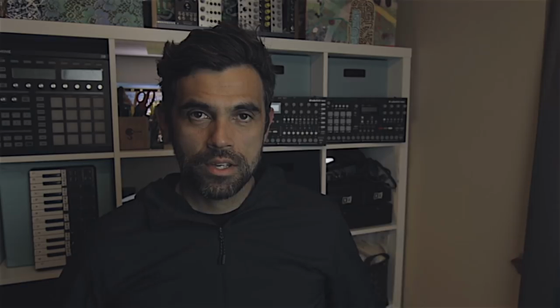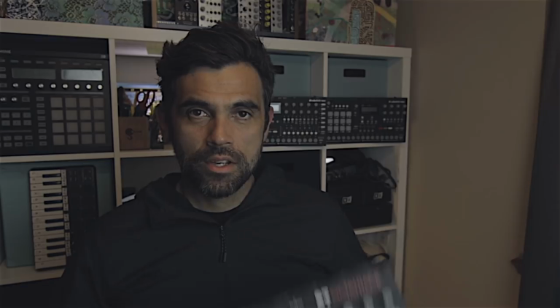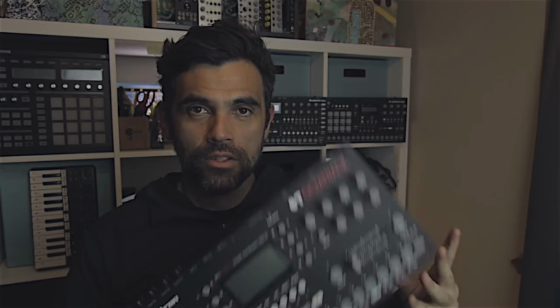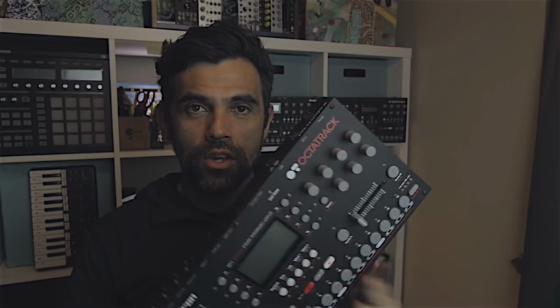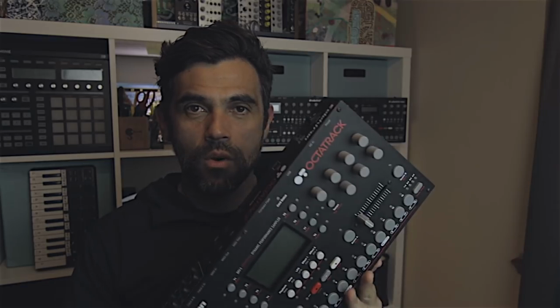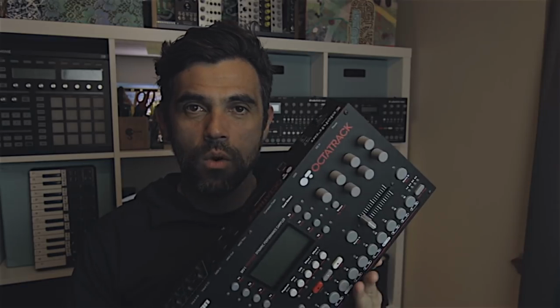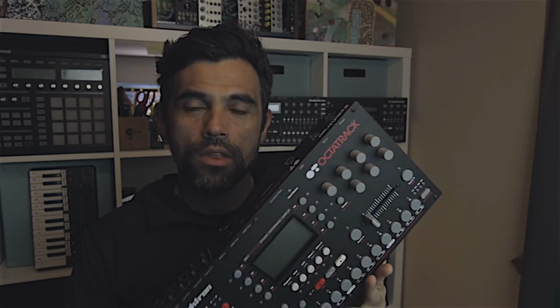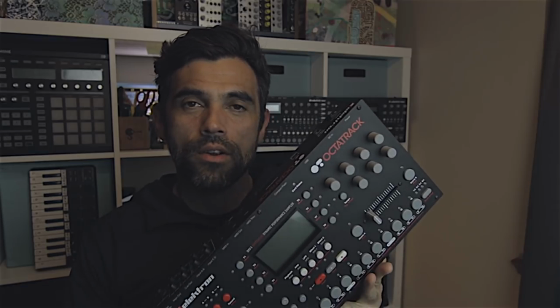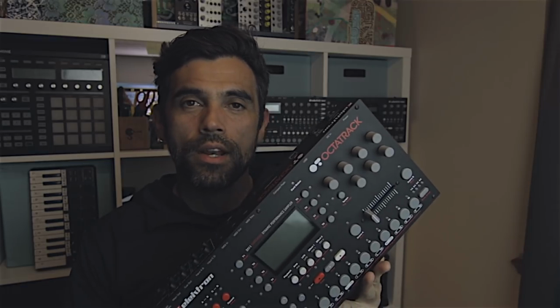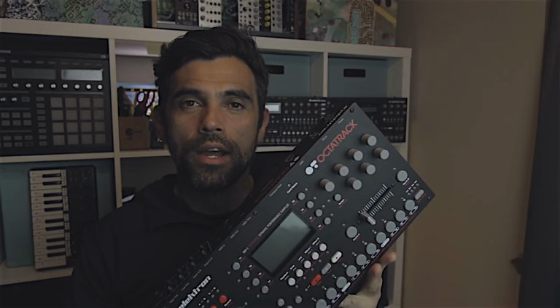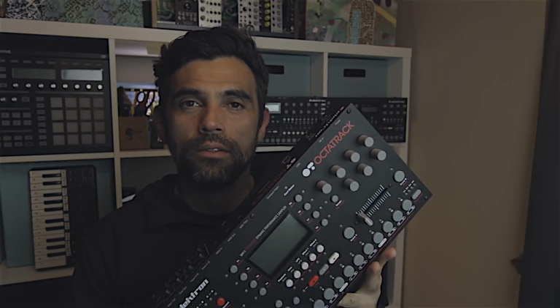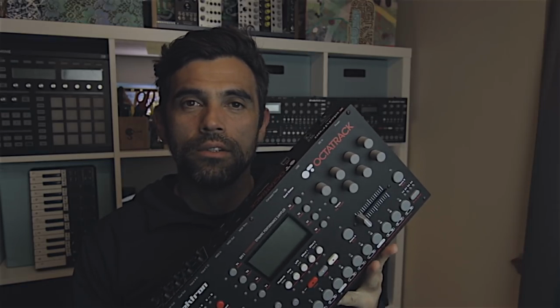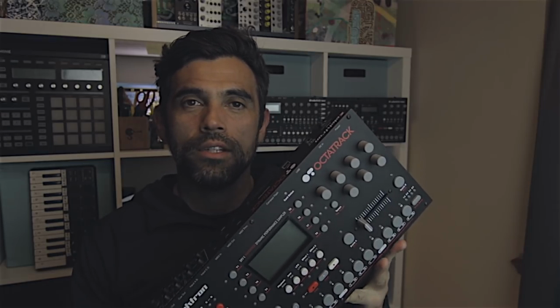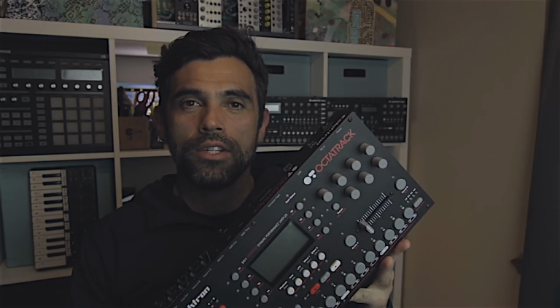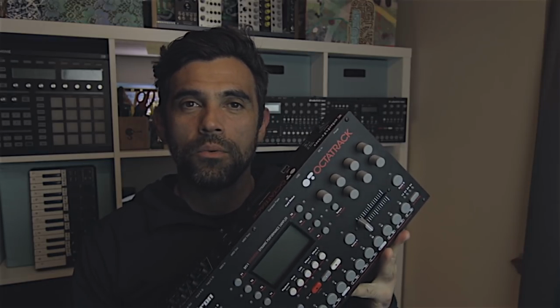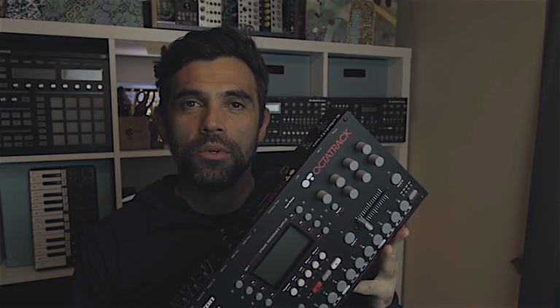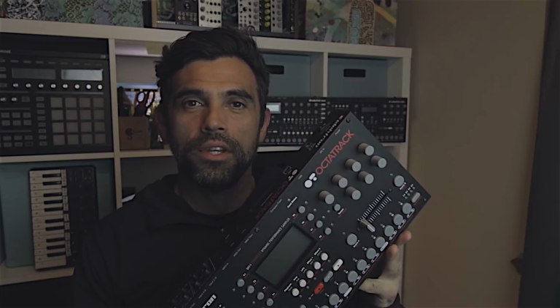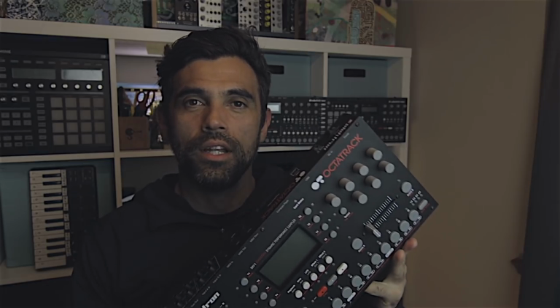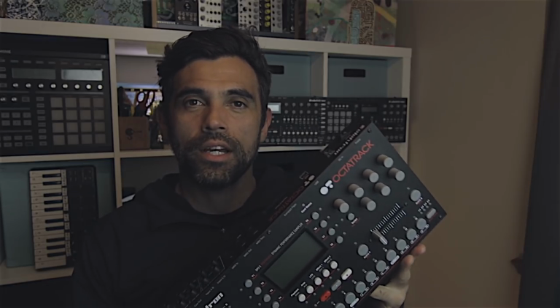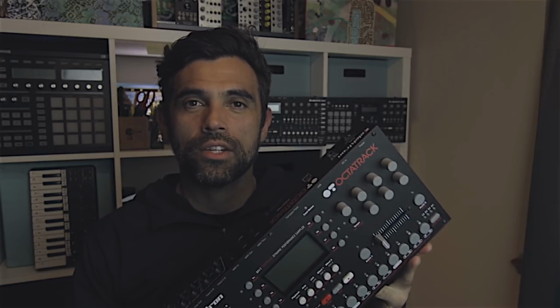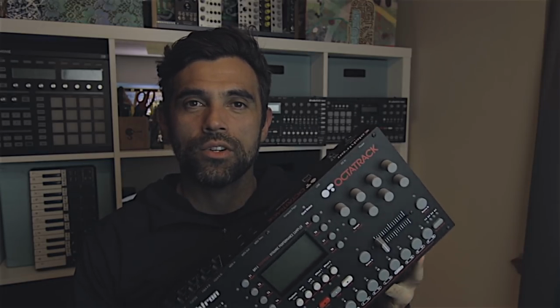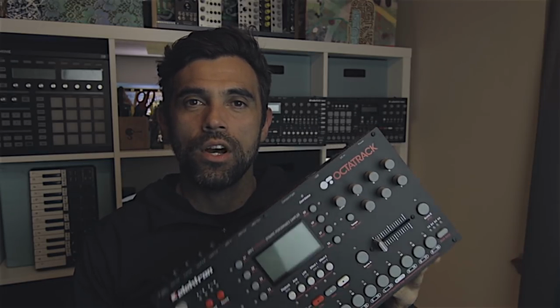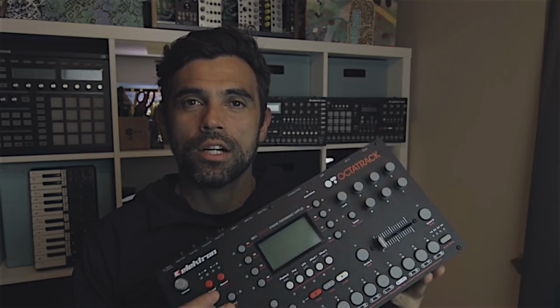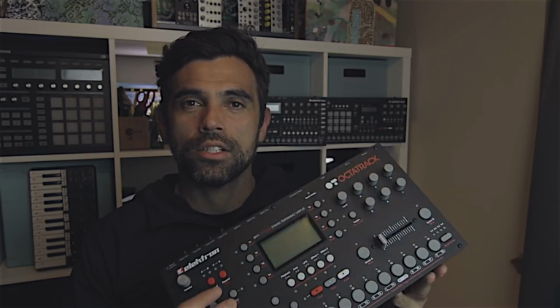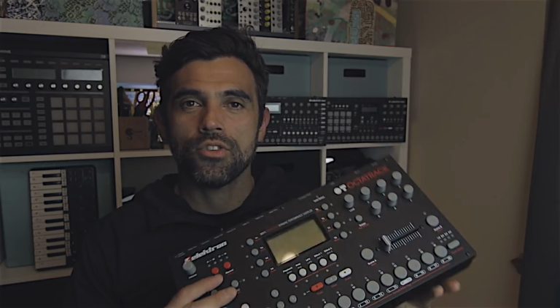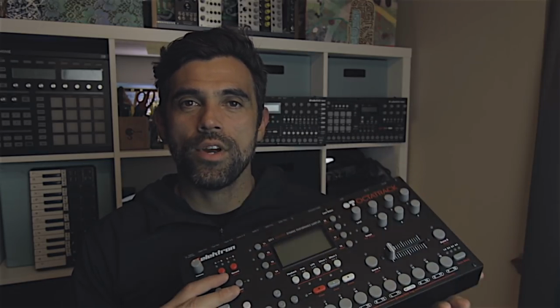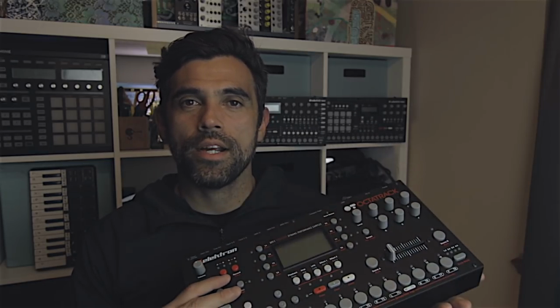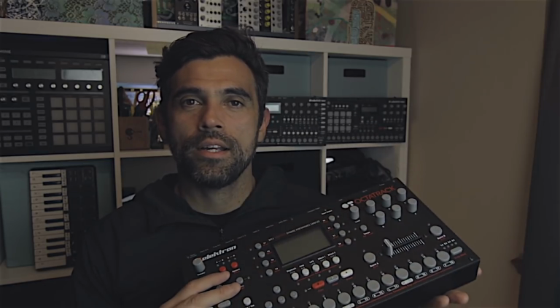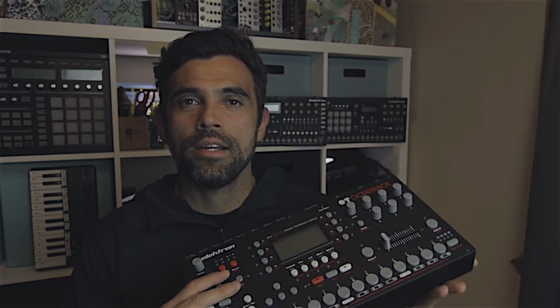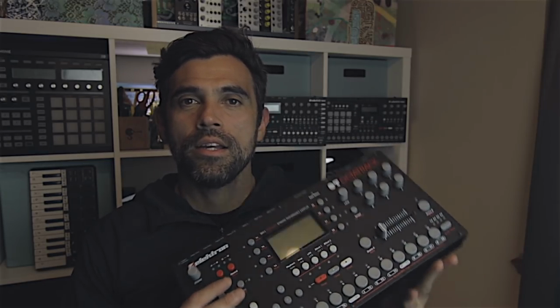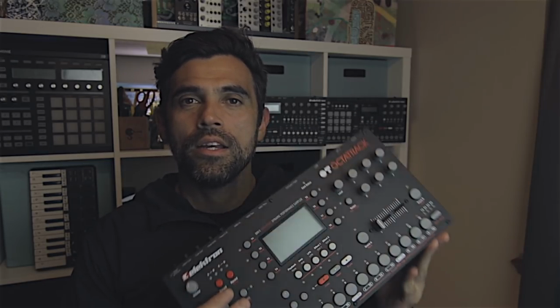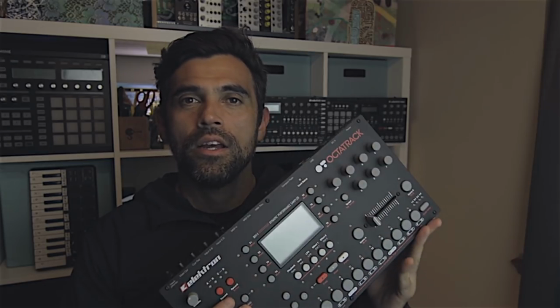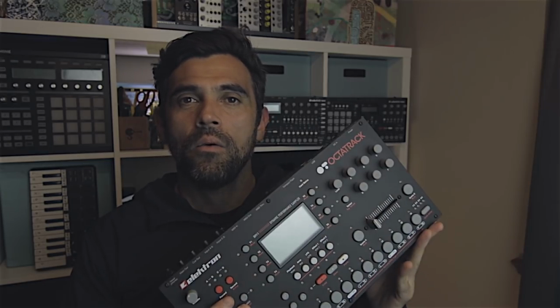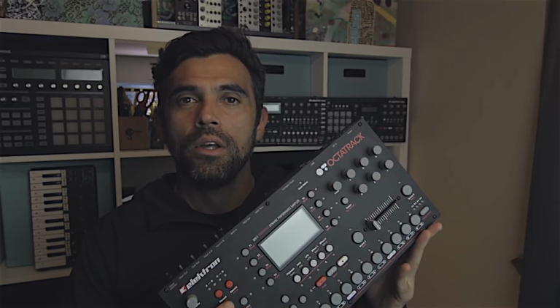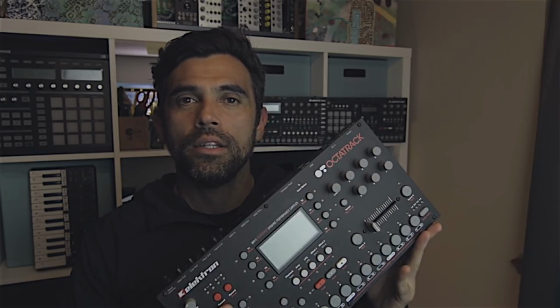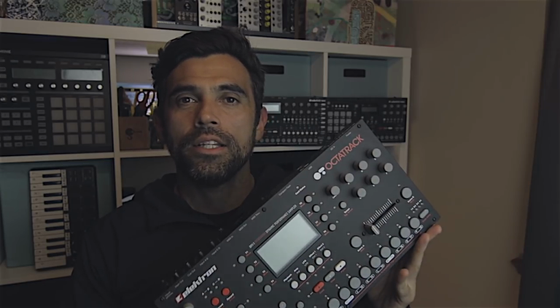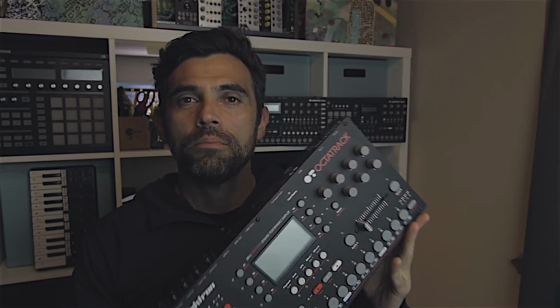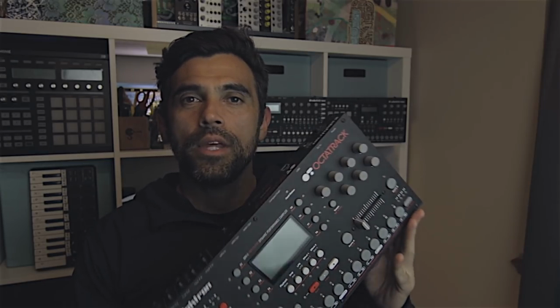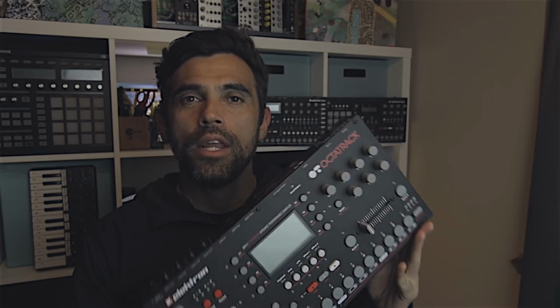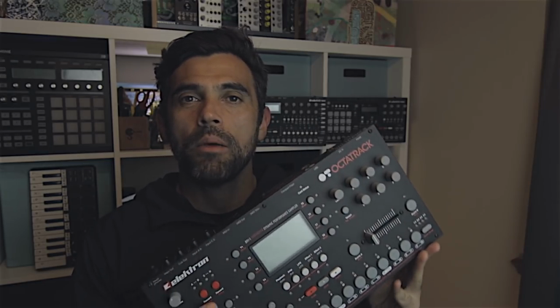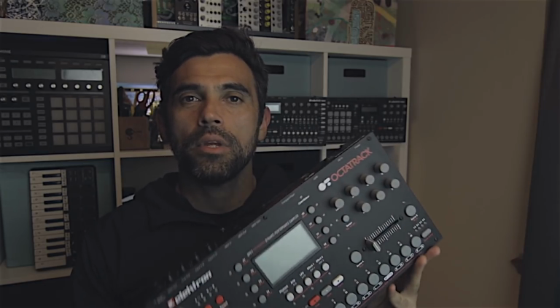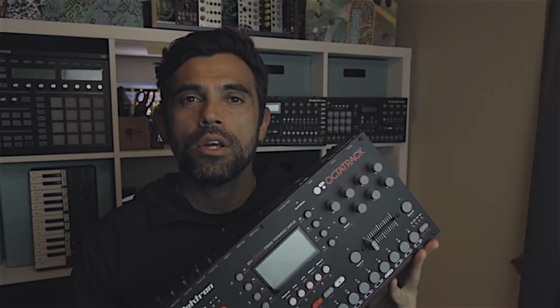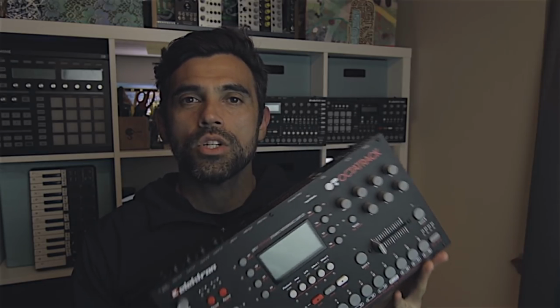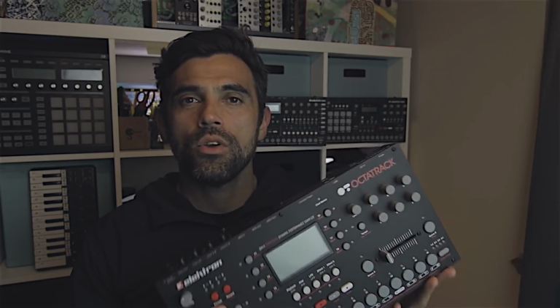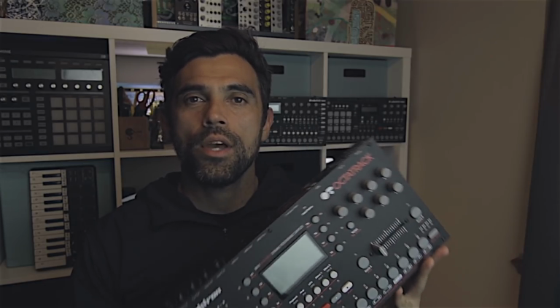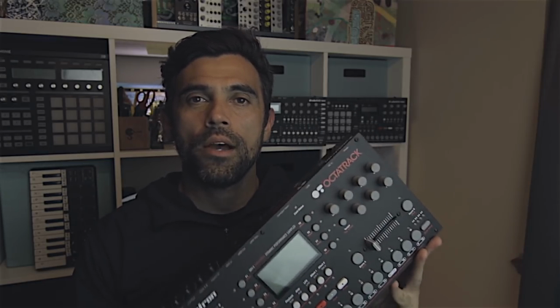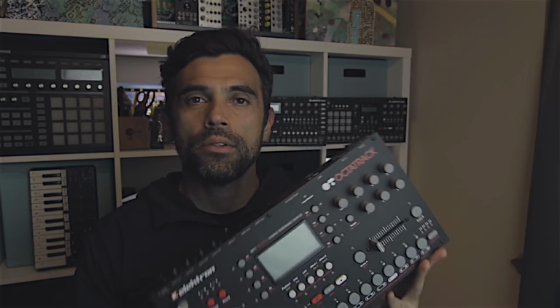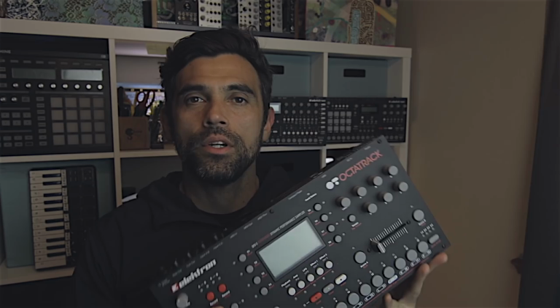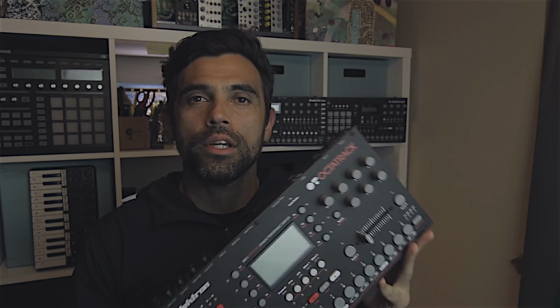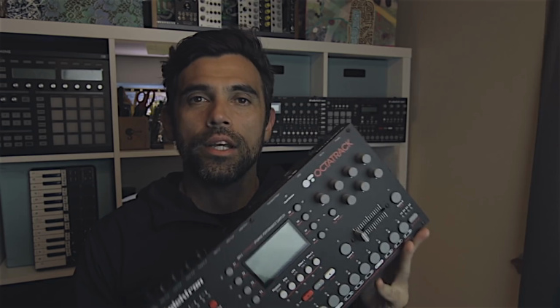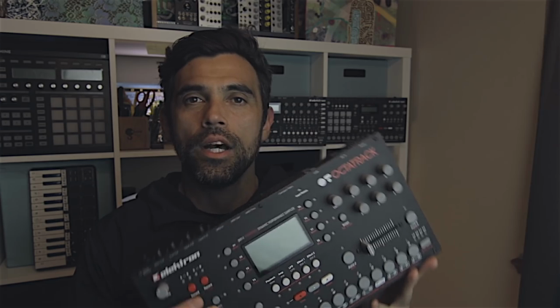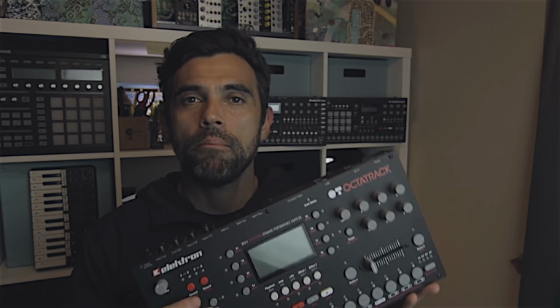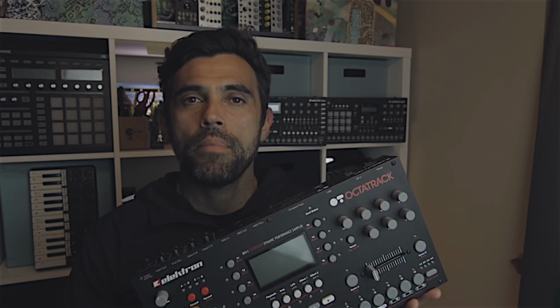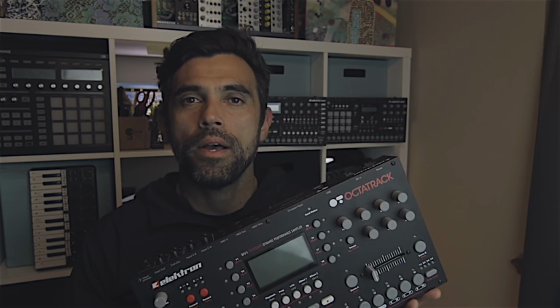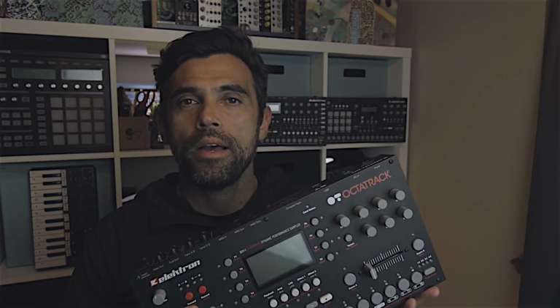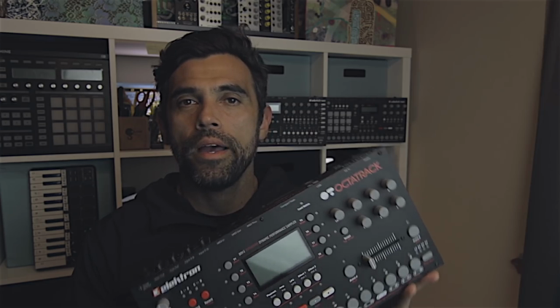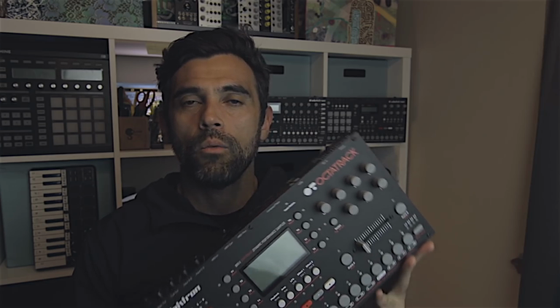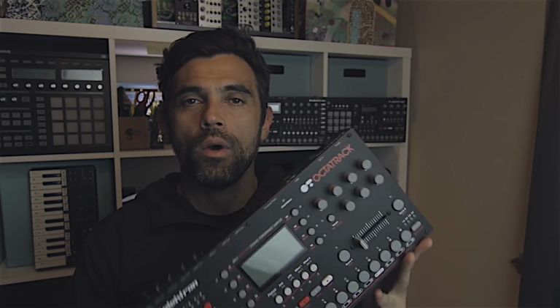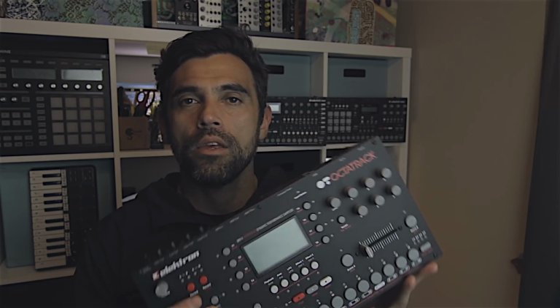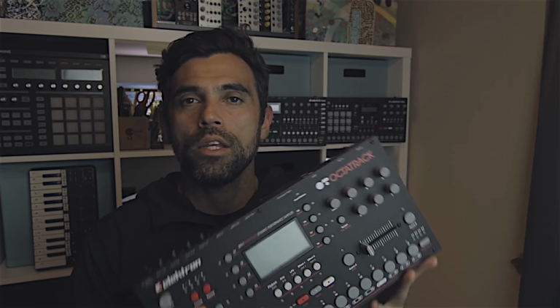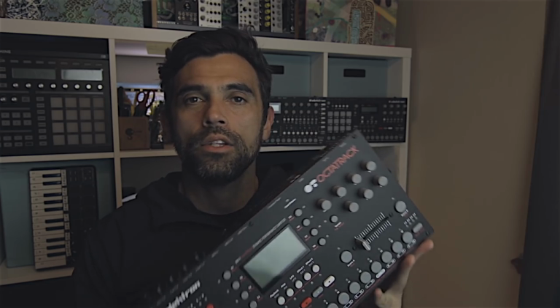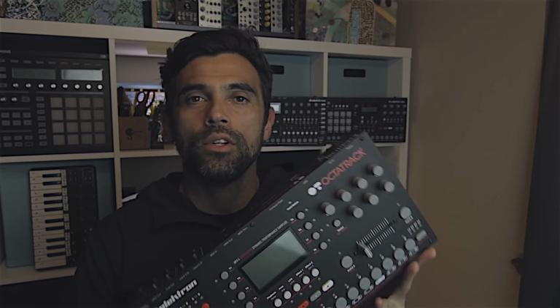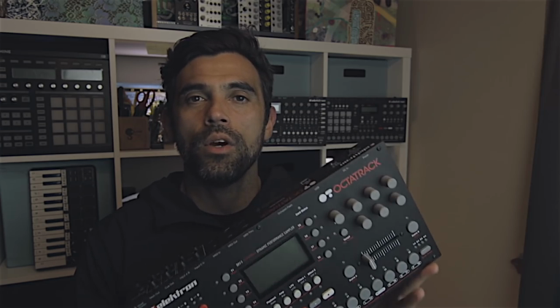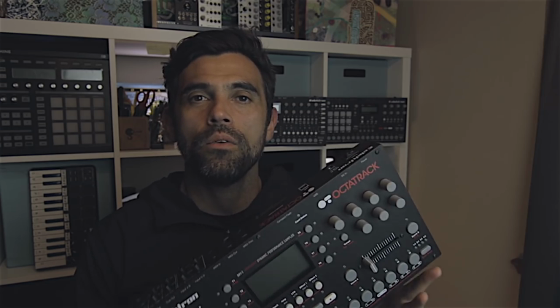So you're wondering how to DJ with the Elektron Octatrack. In this video I'm going to show you how to hook it up and what you need to know.